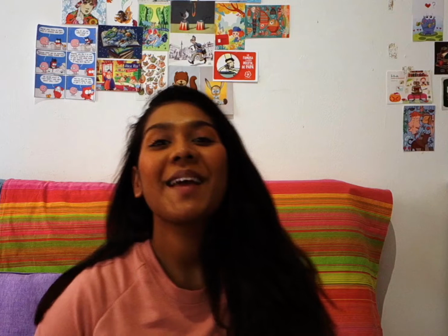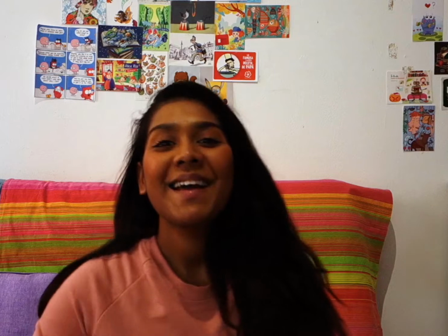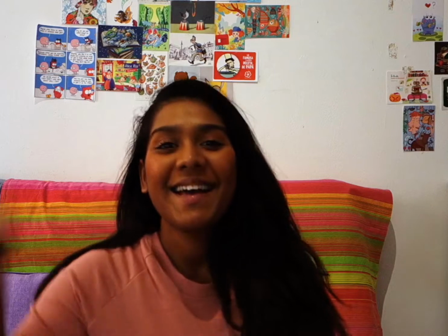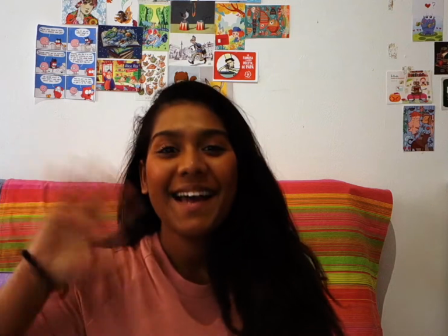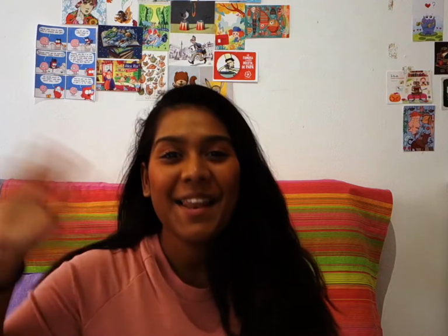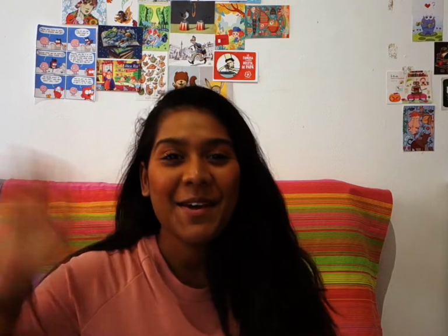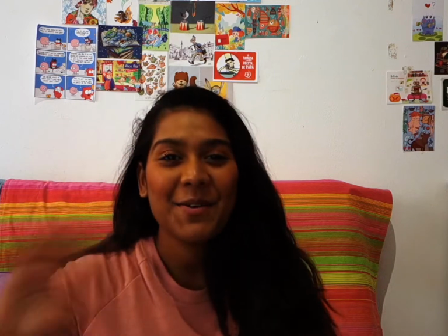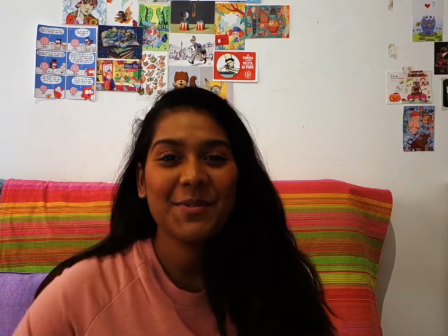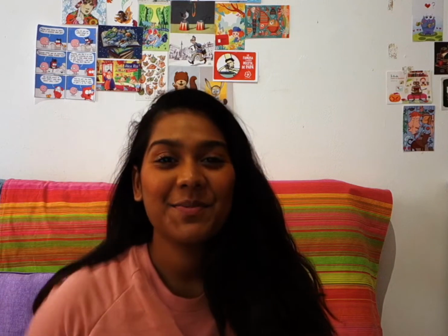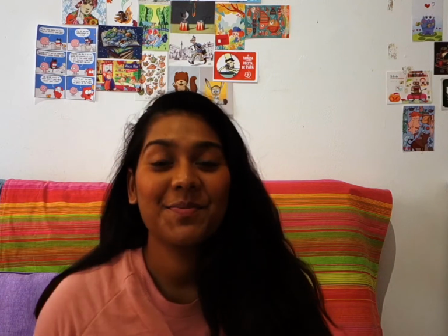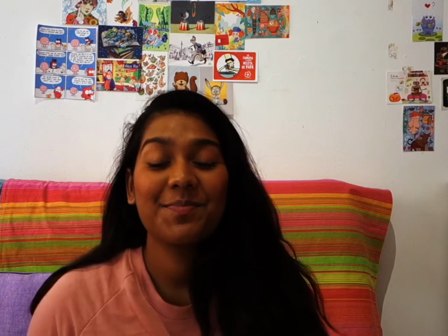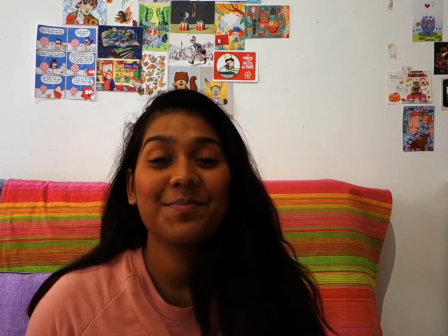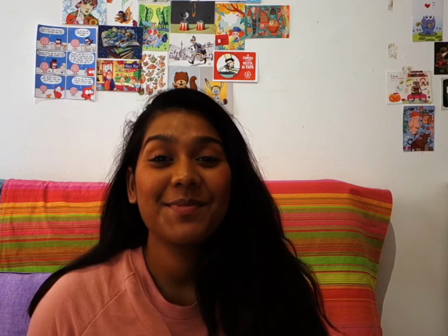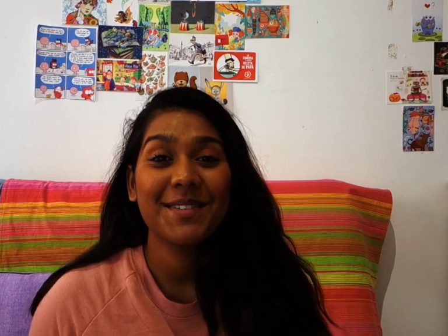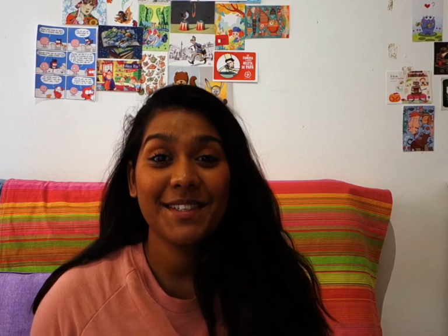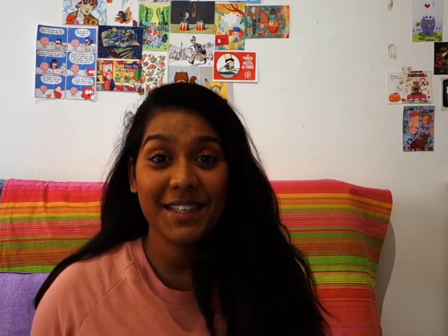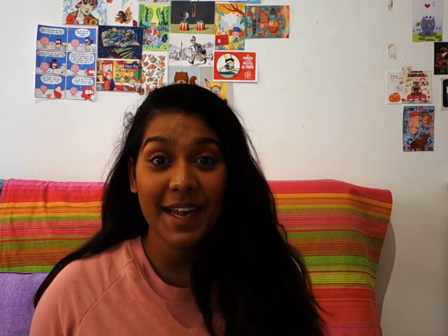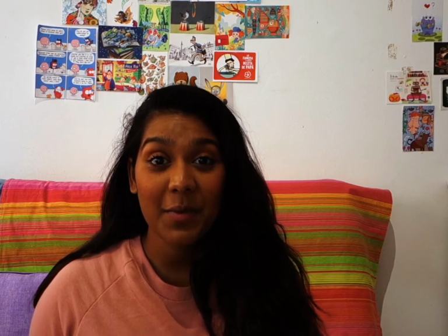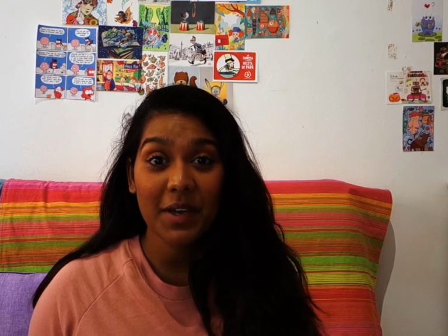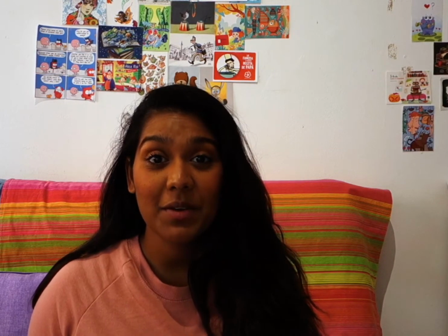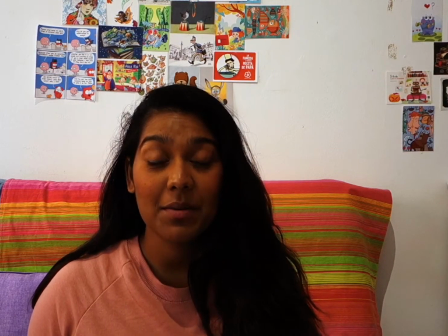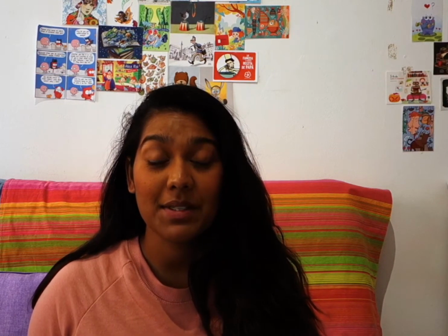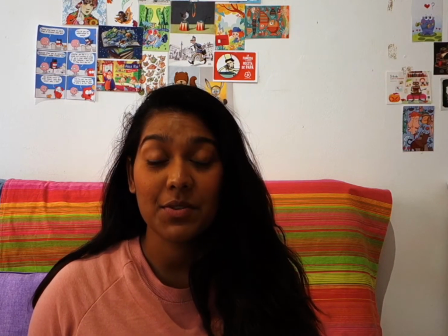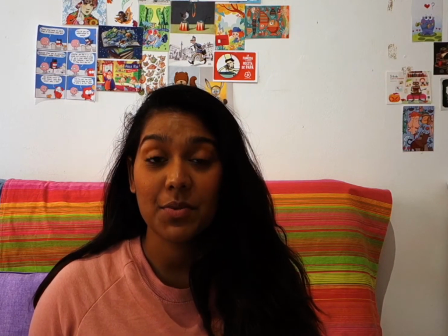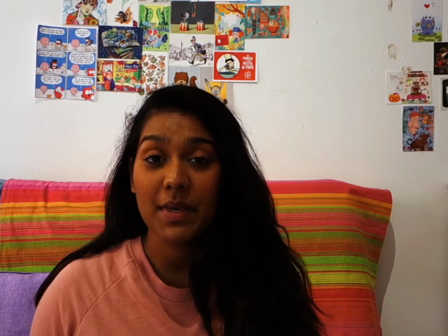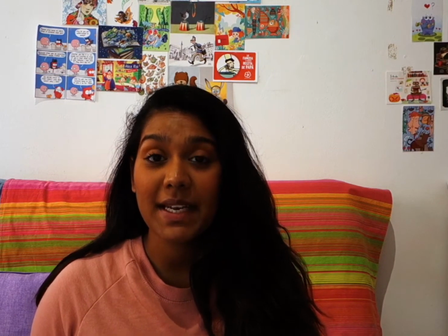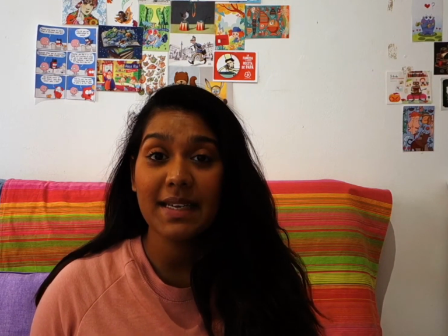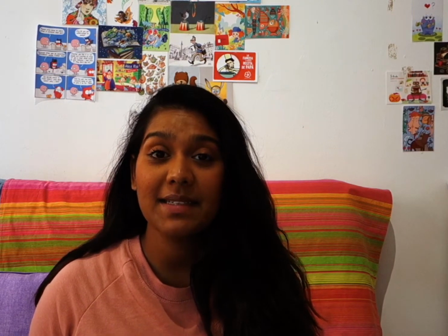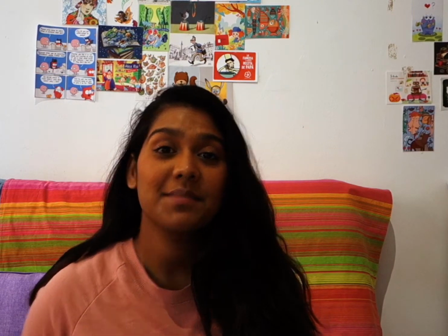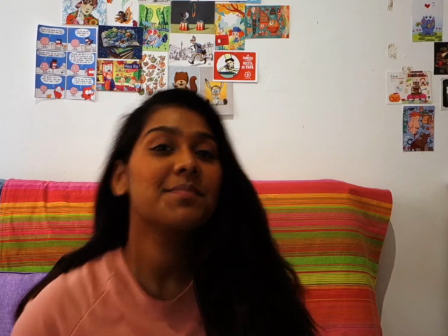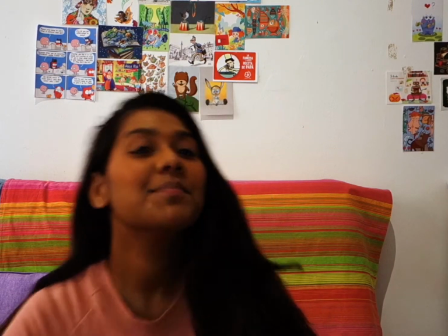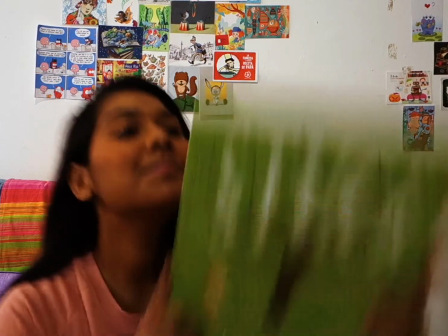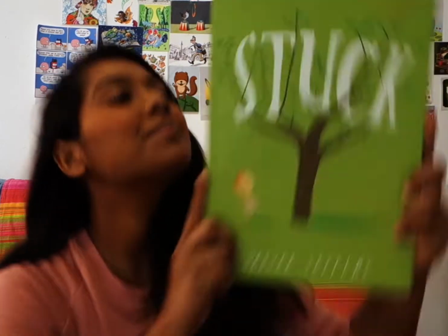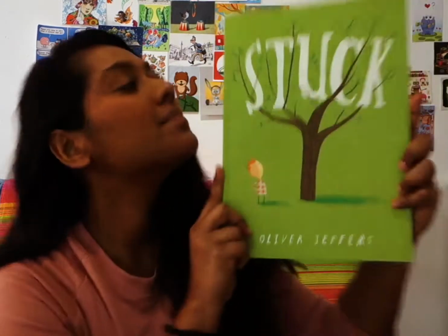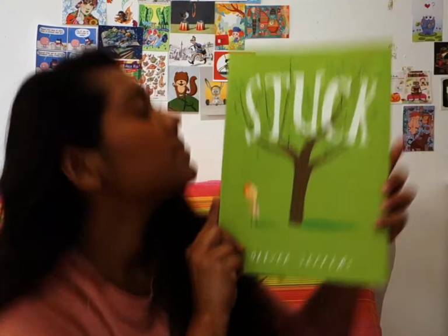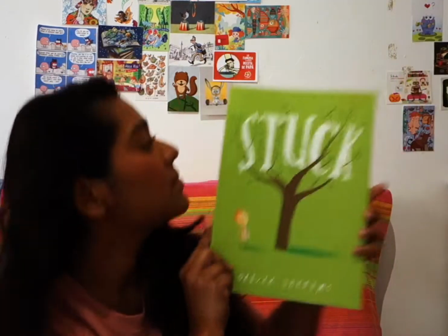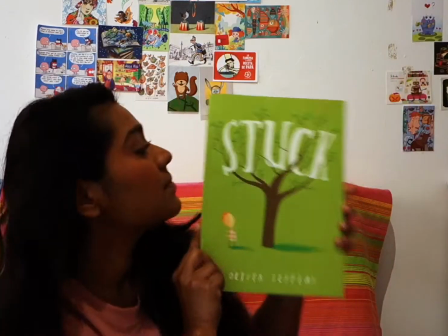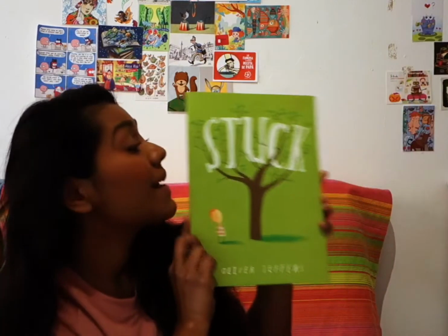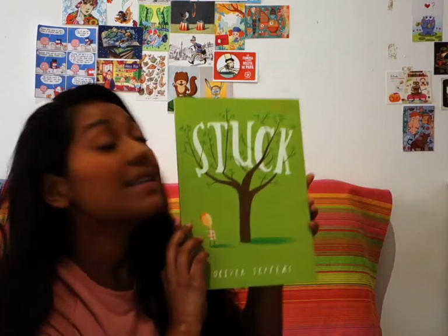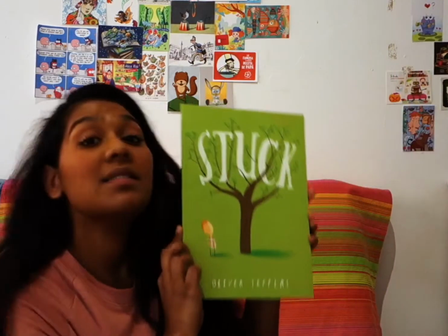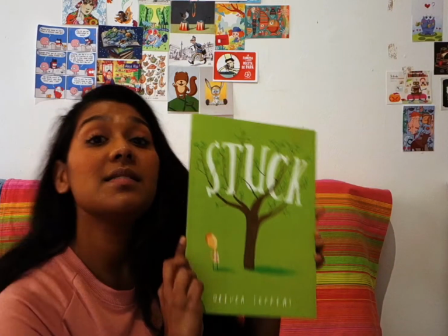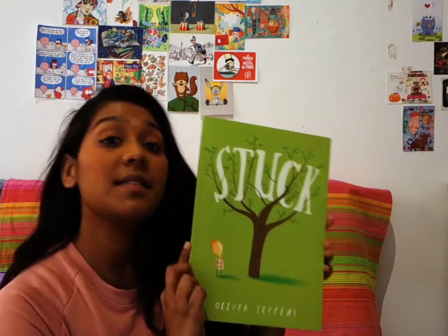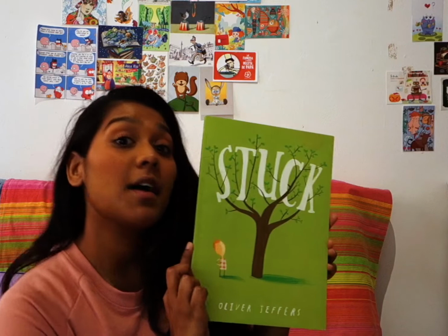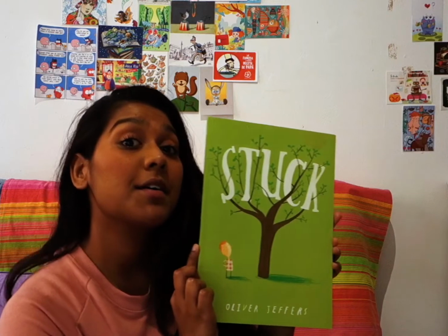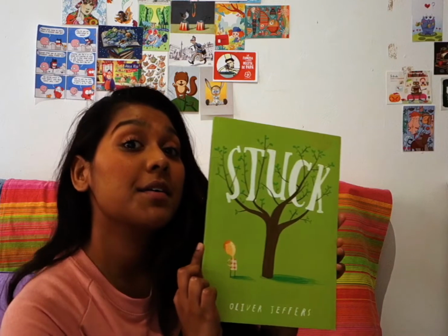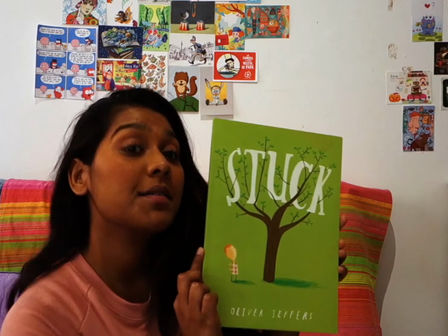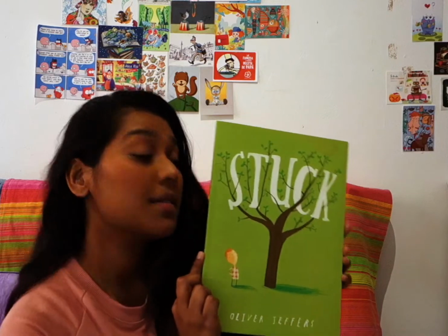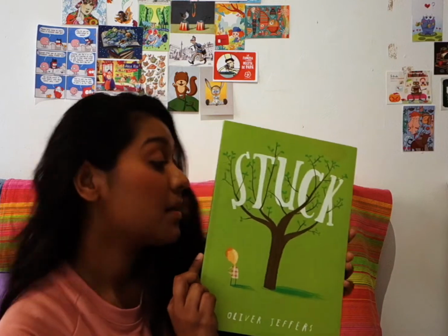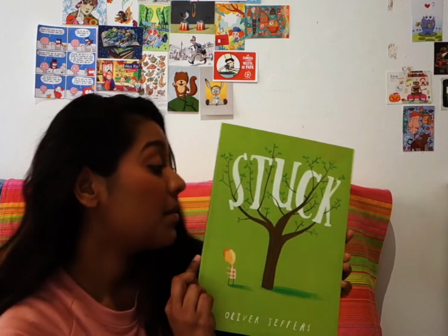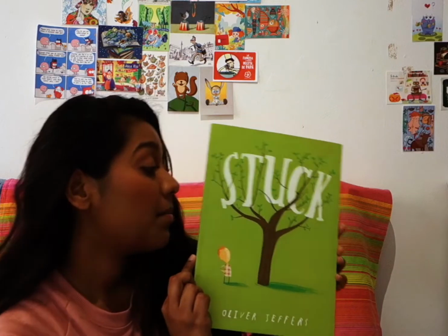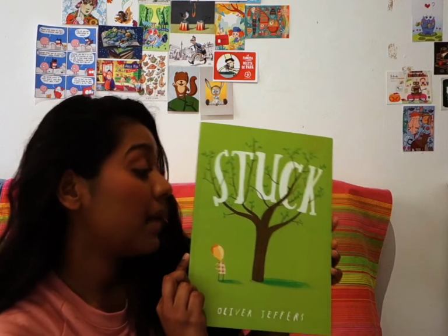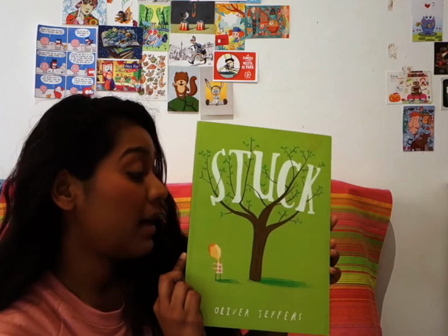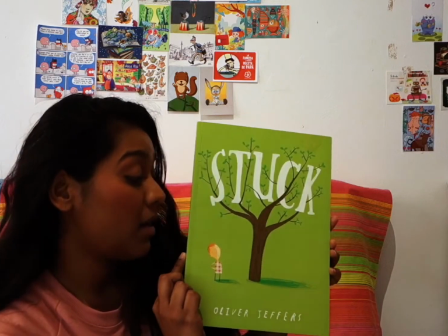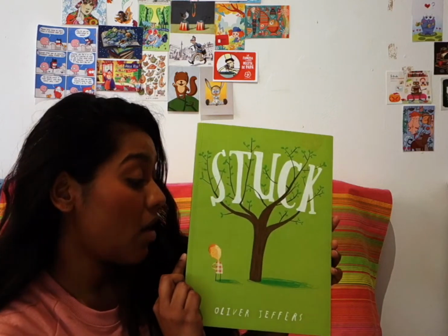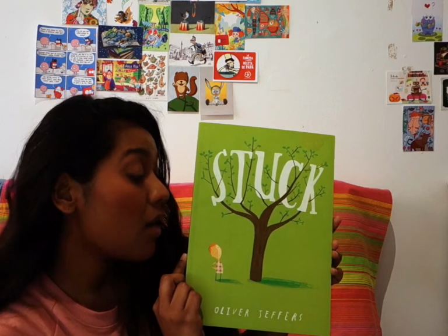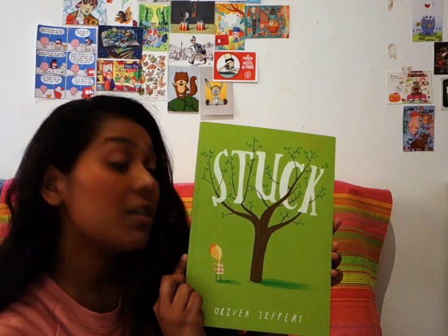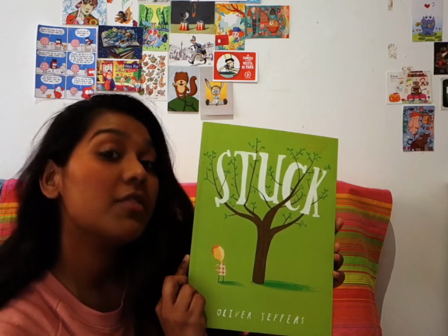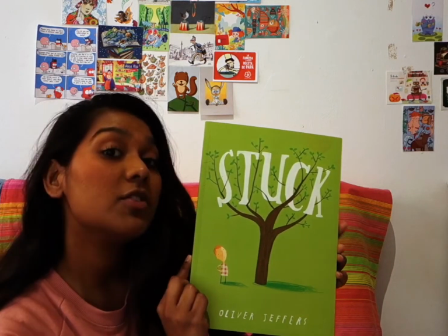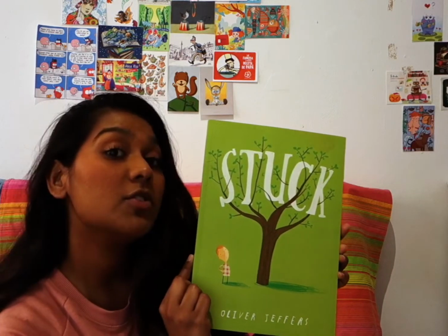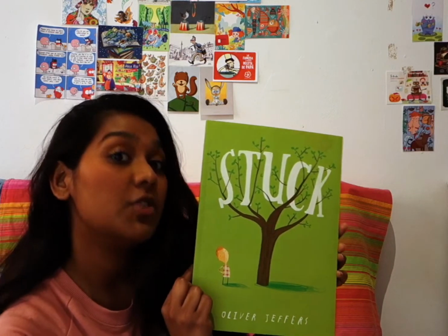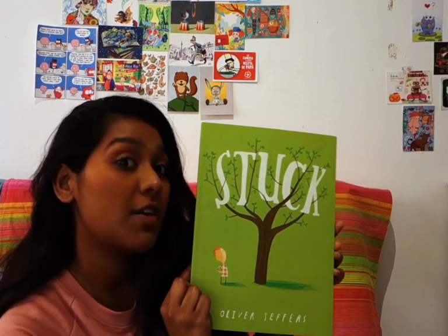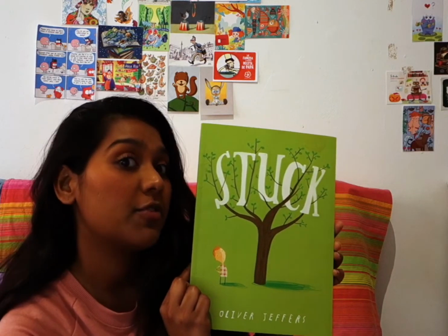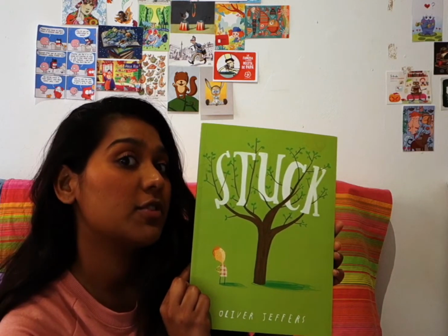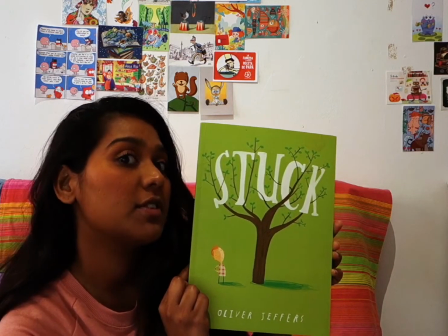Hello! Today we're going to read Stuck by Oliver Jeffers.